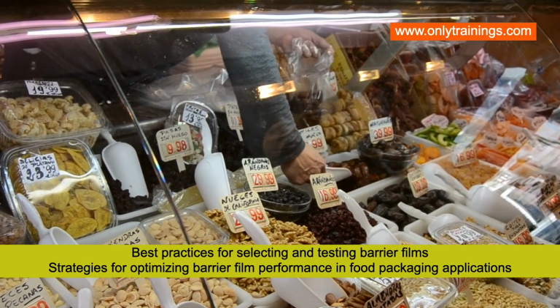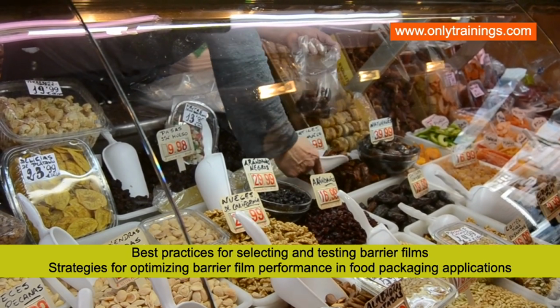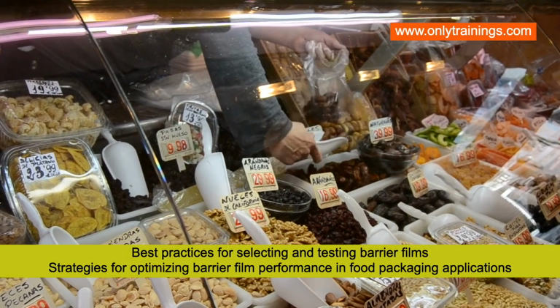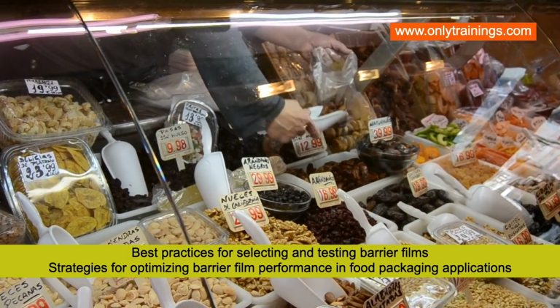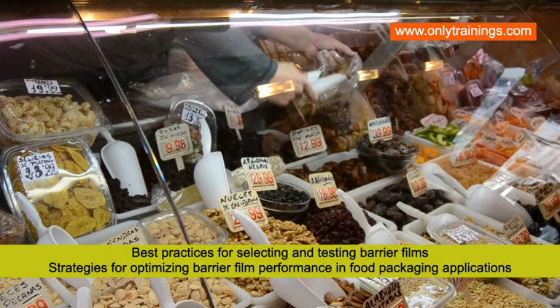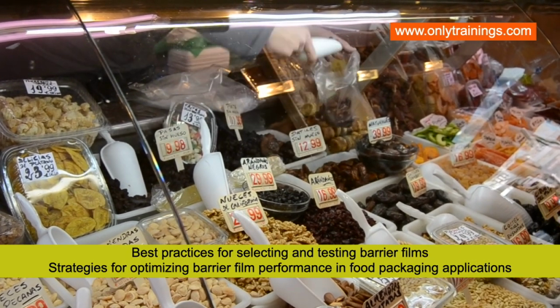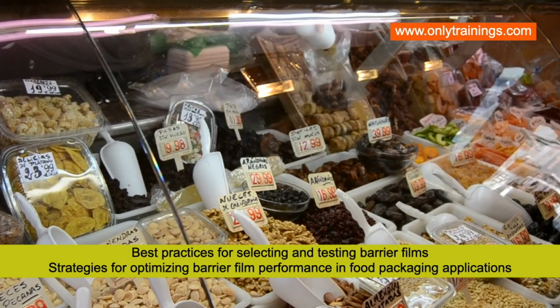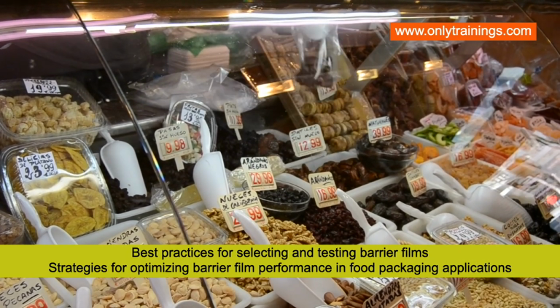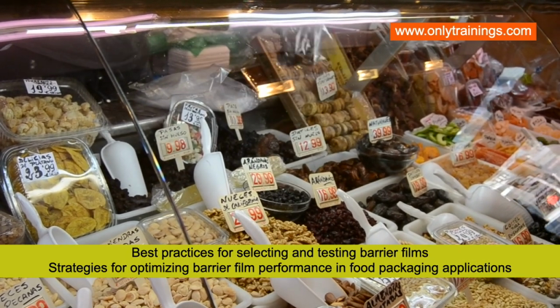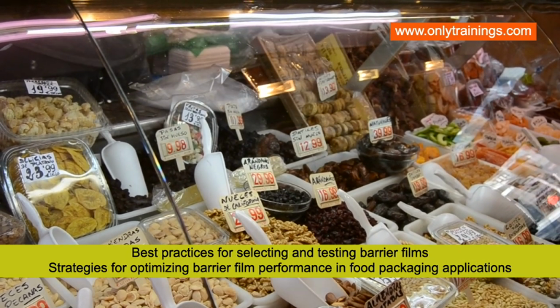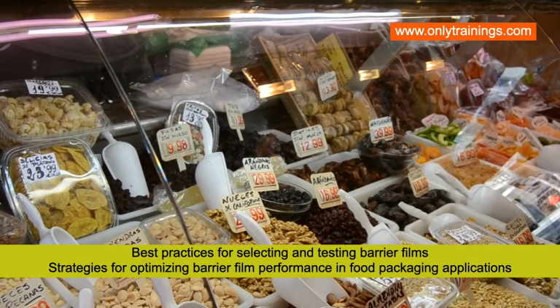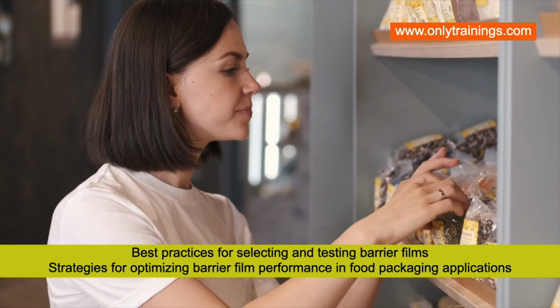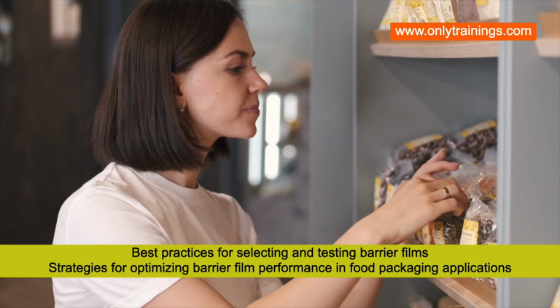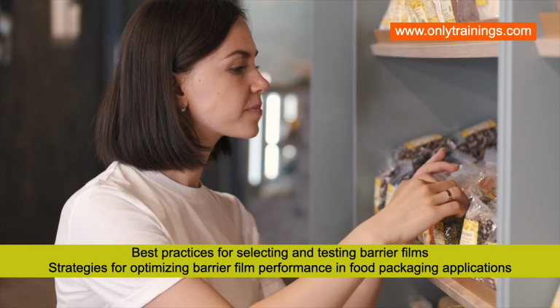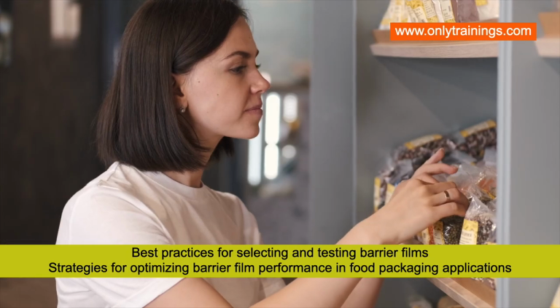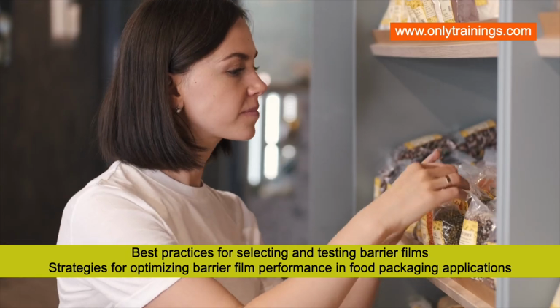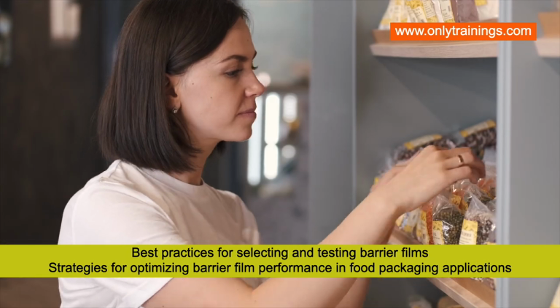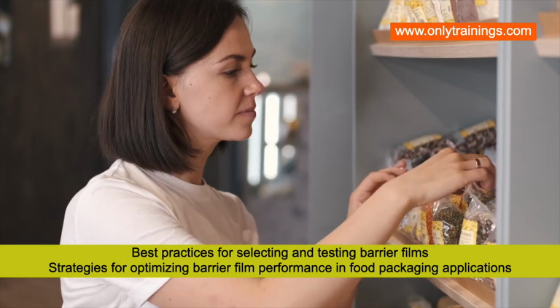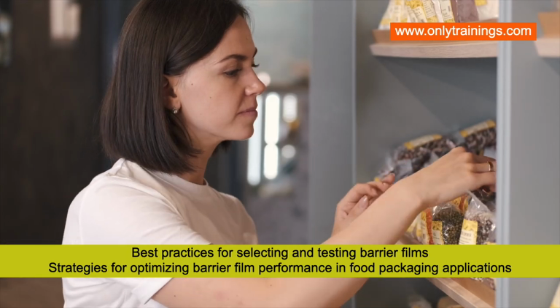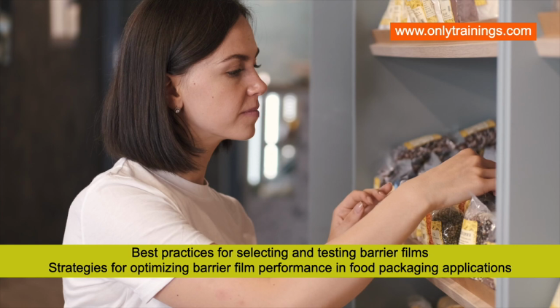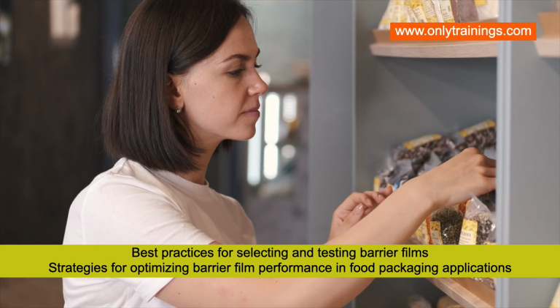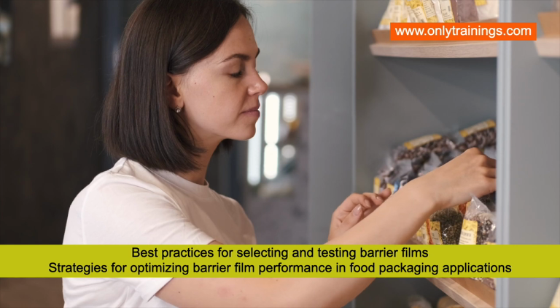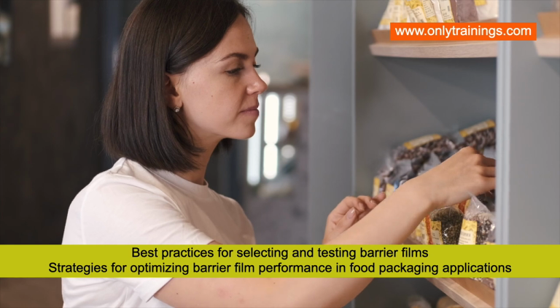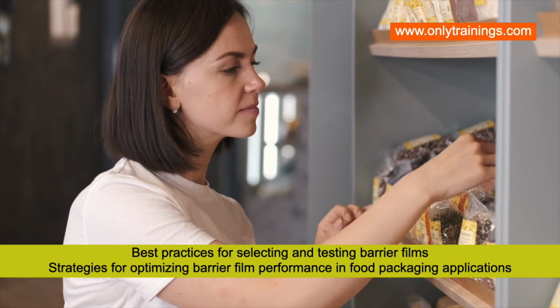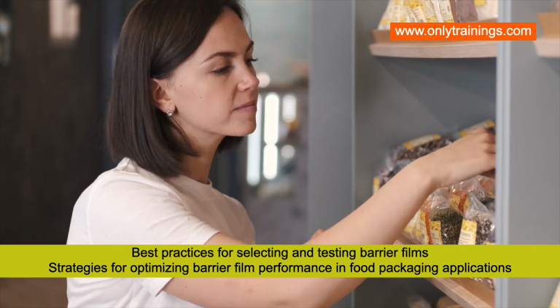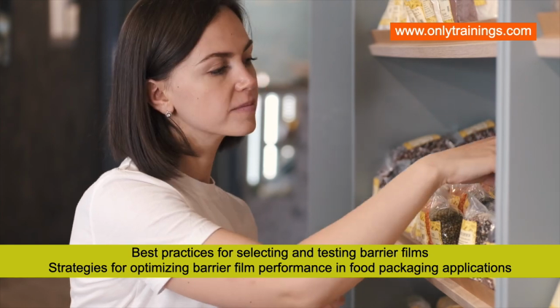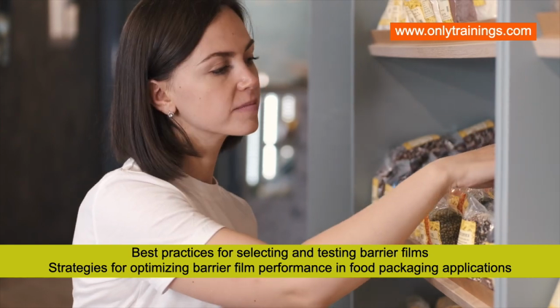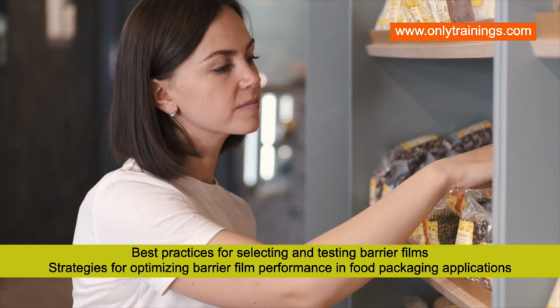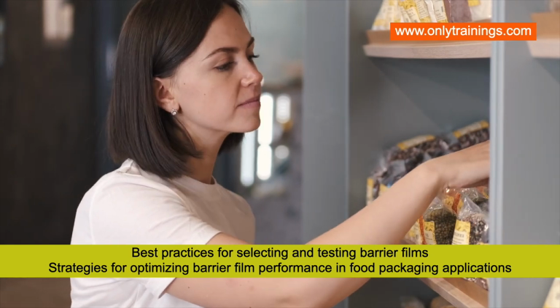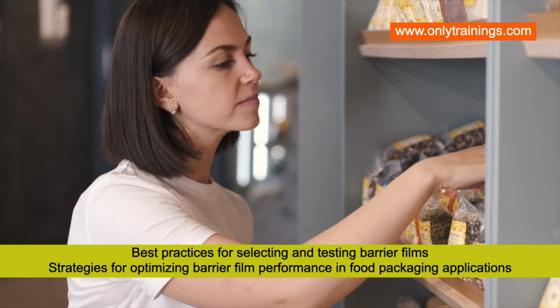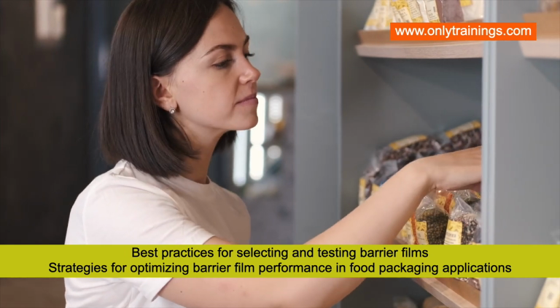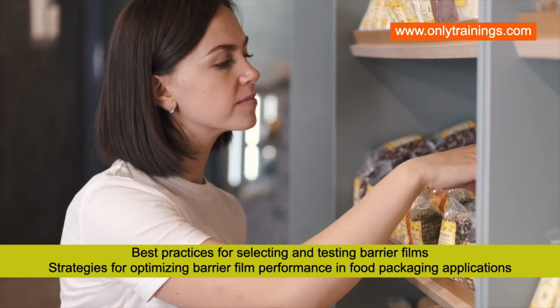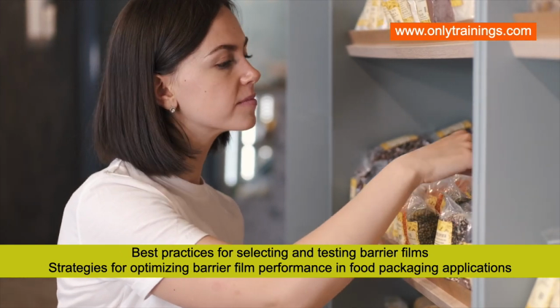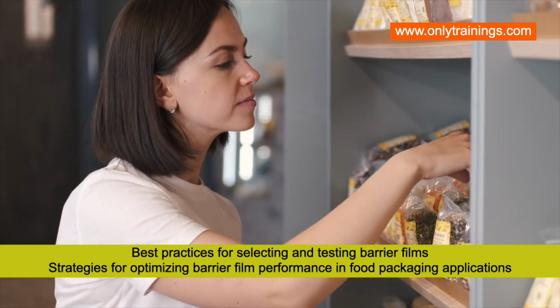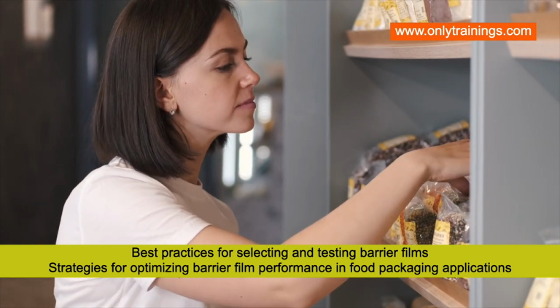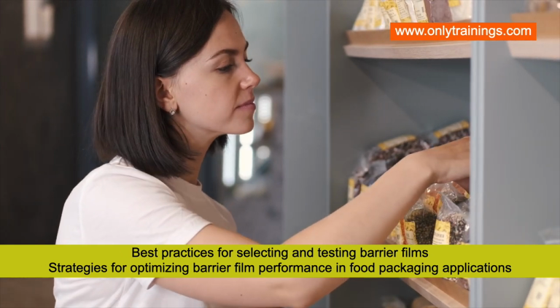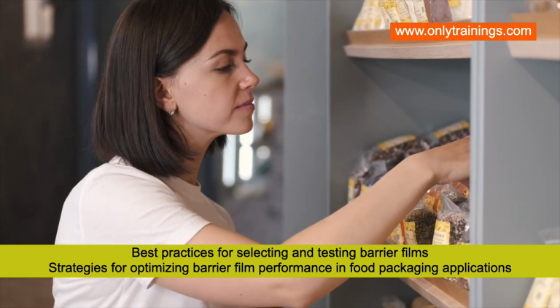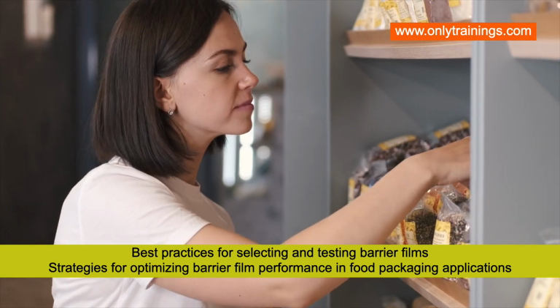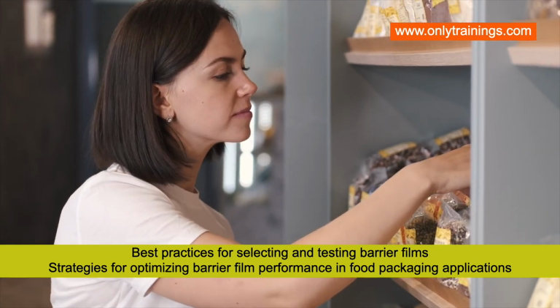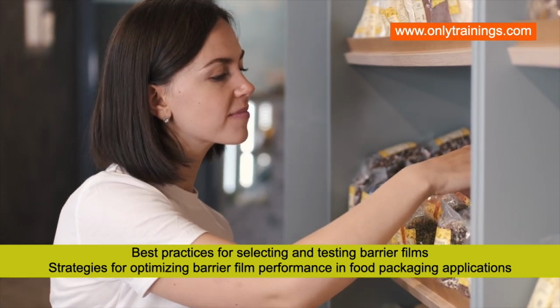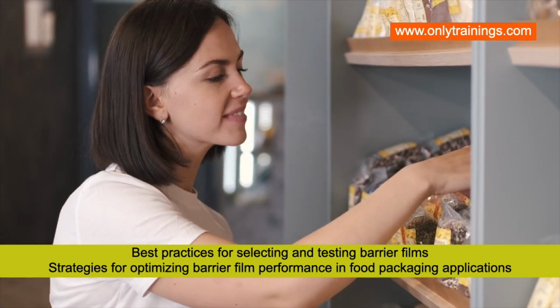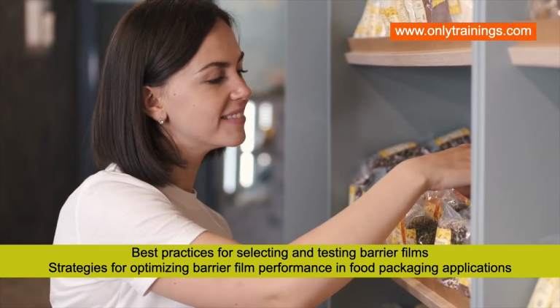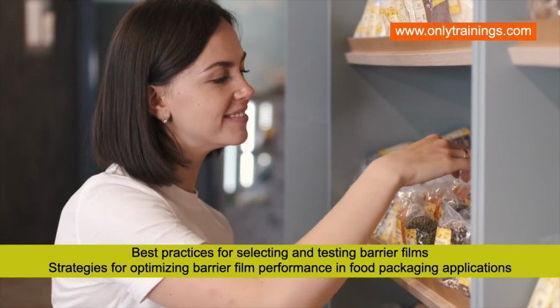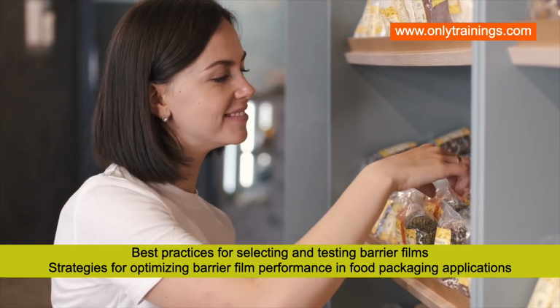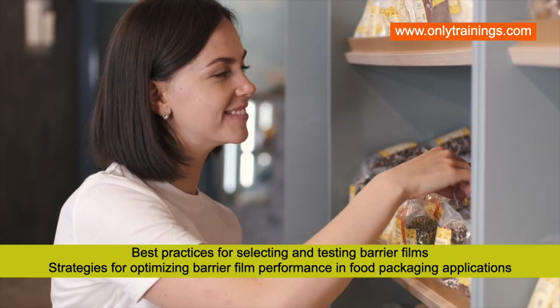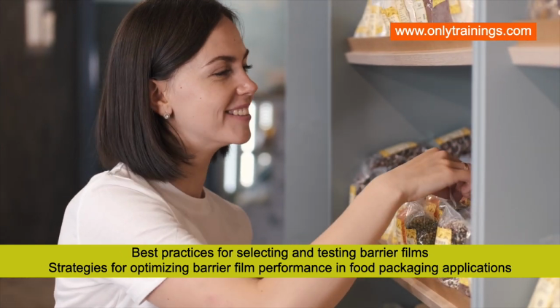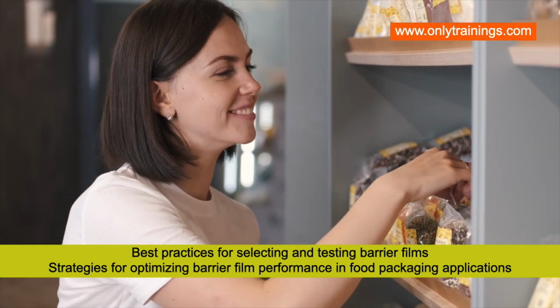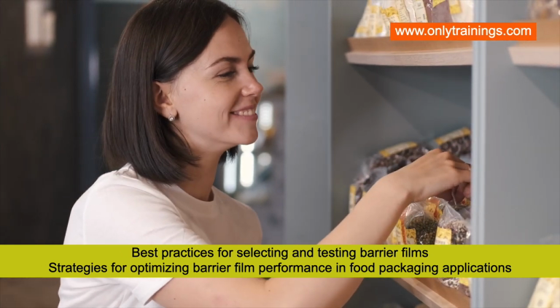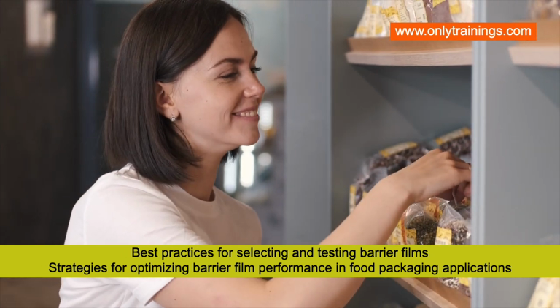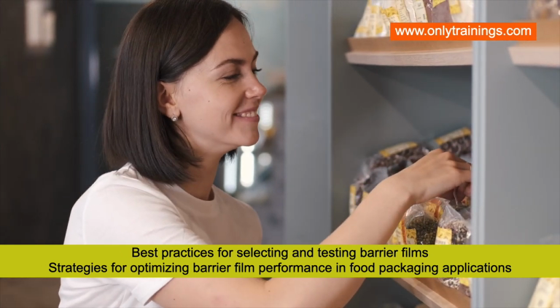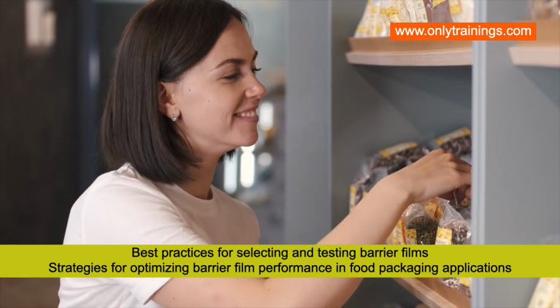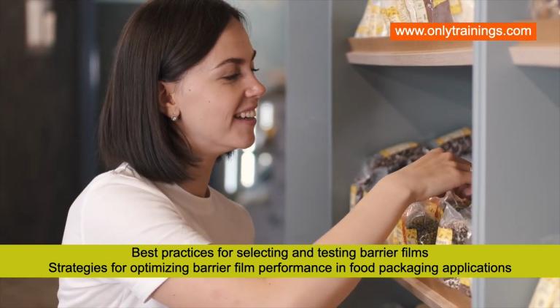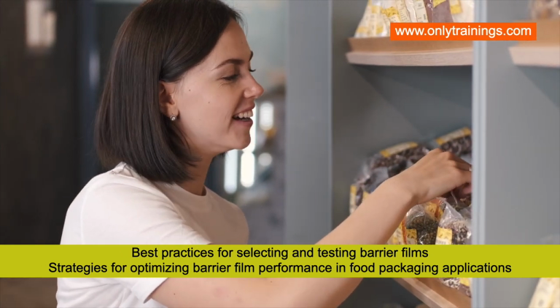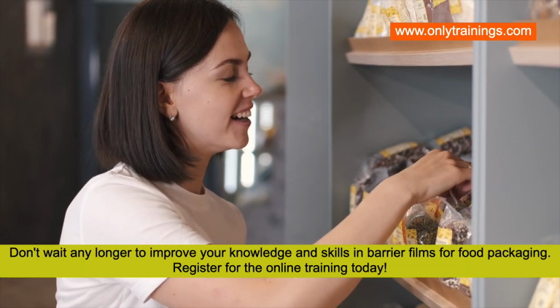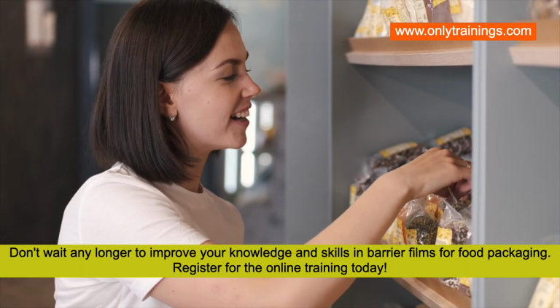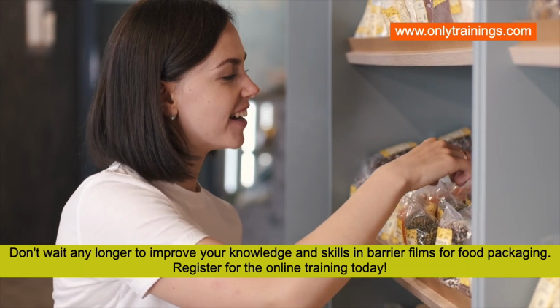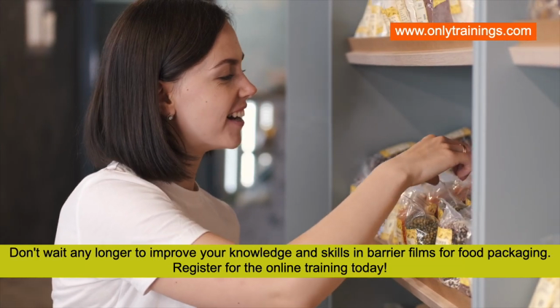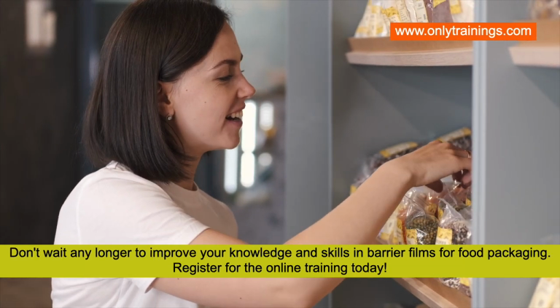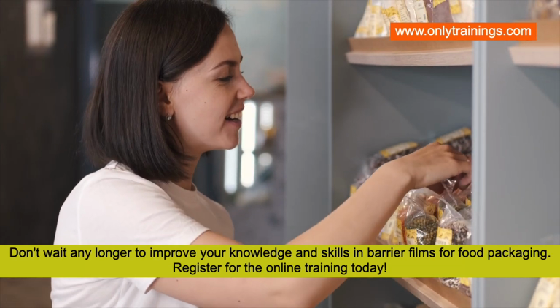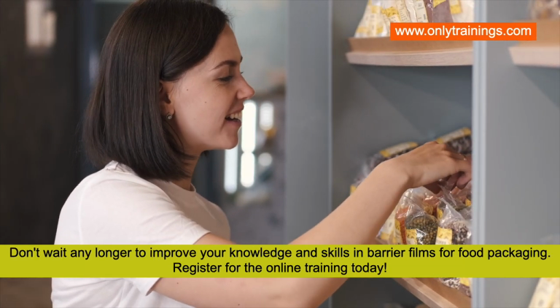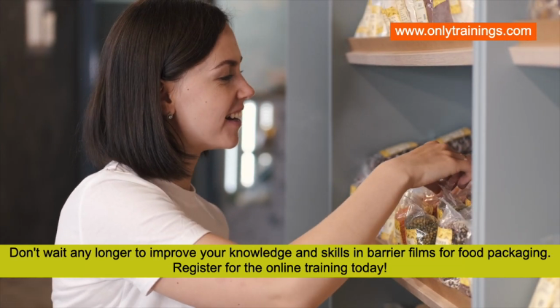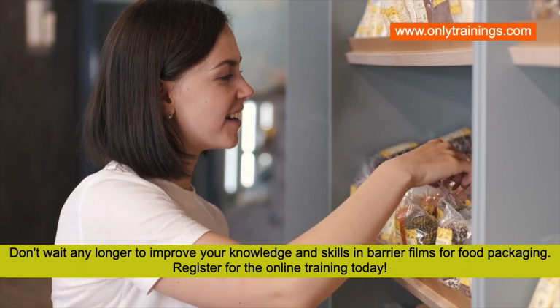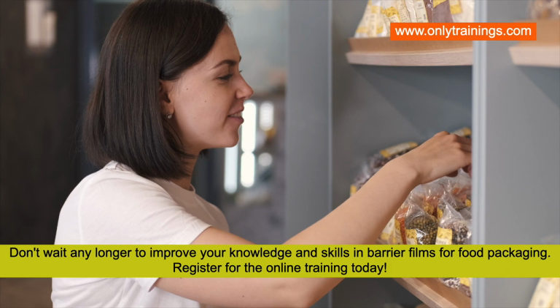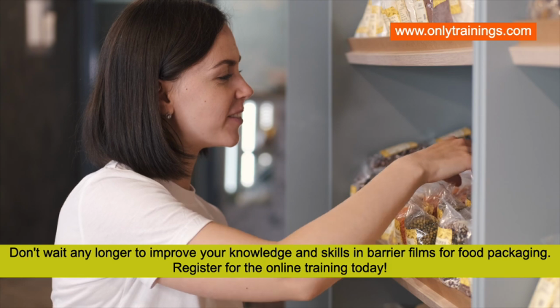Additional topics include best practices for selecting and testing barrier films, and strategies for optimizing barrier film performance in food packaging applications.